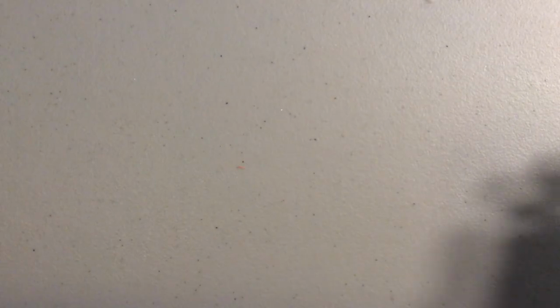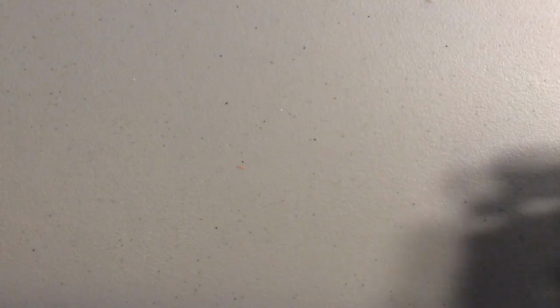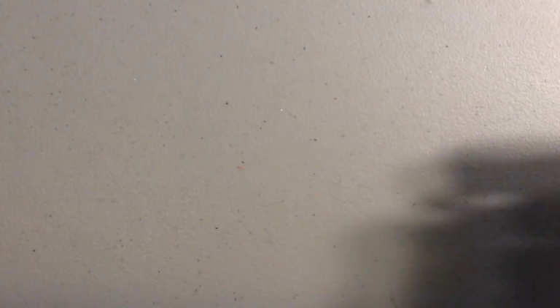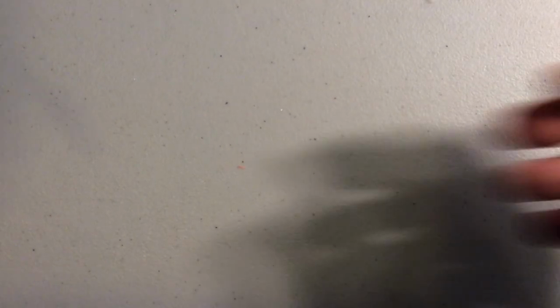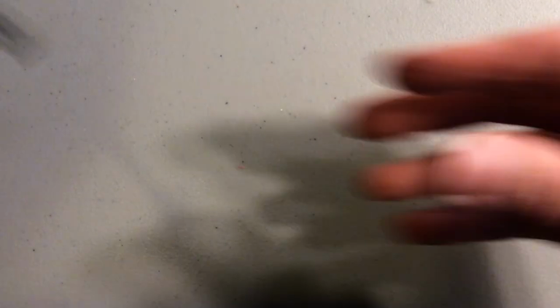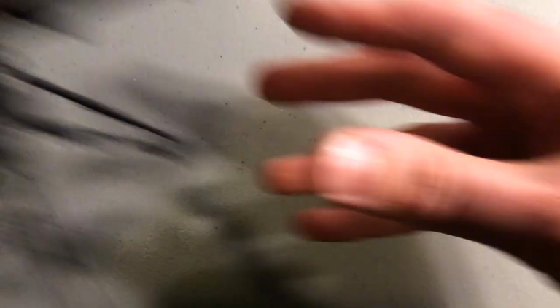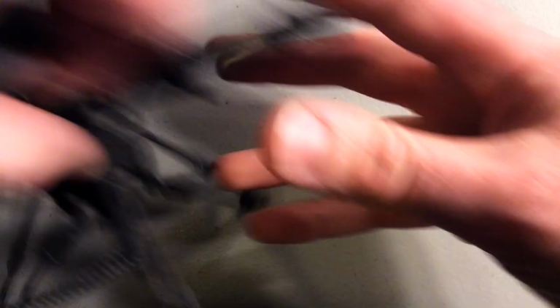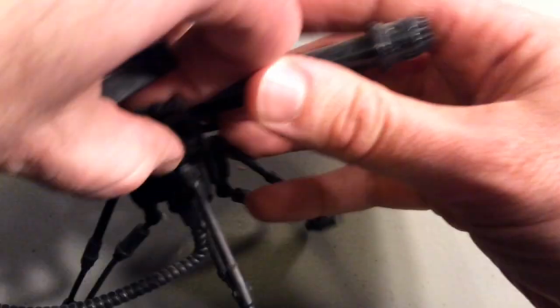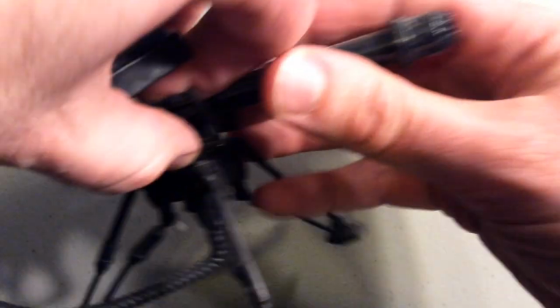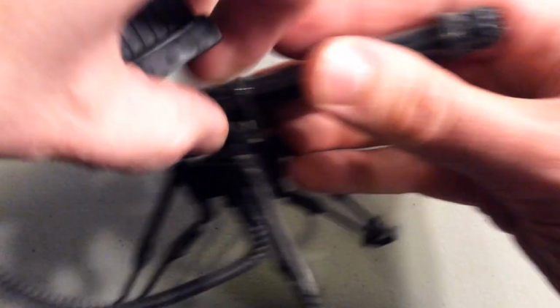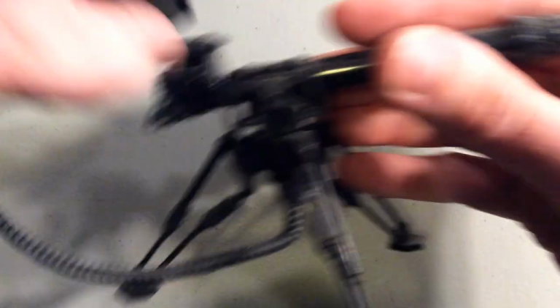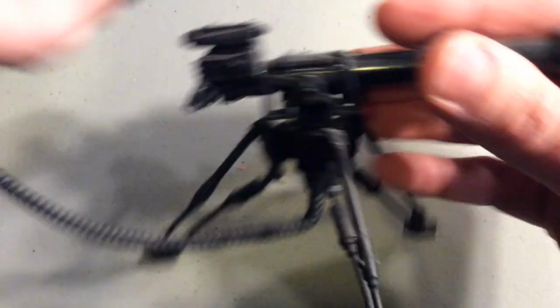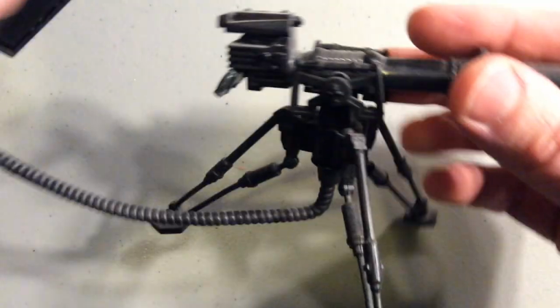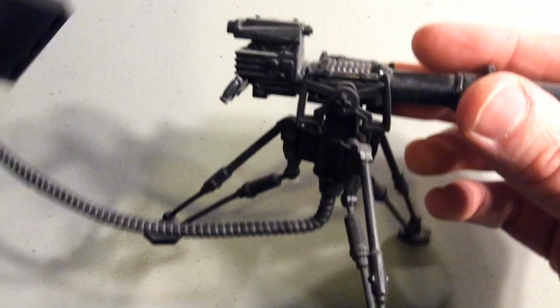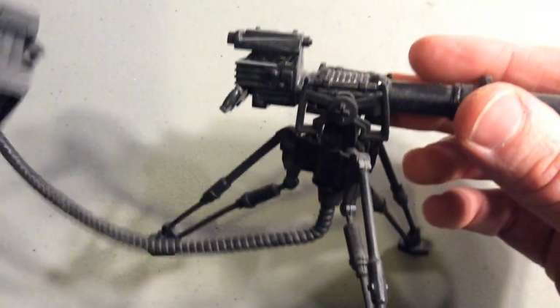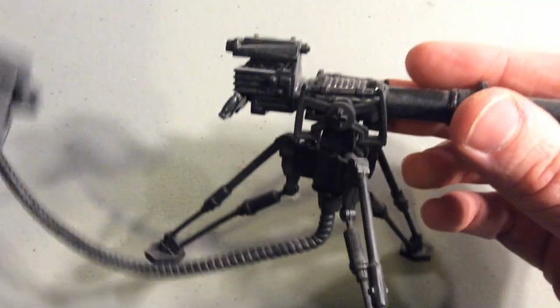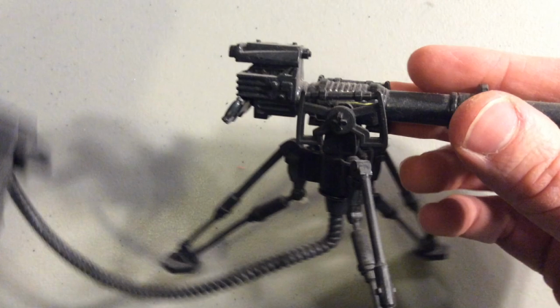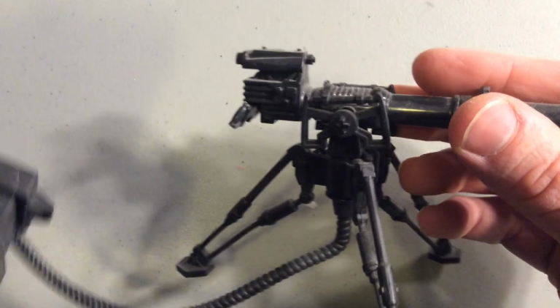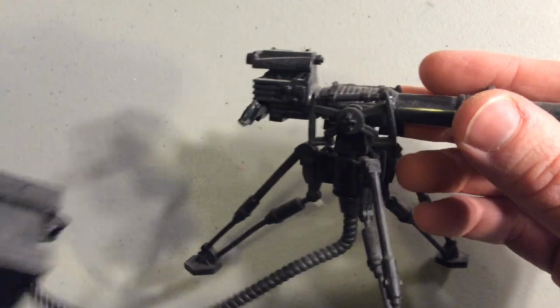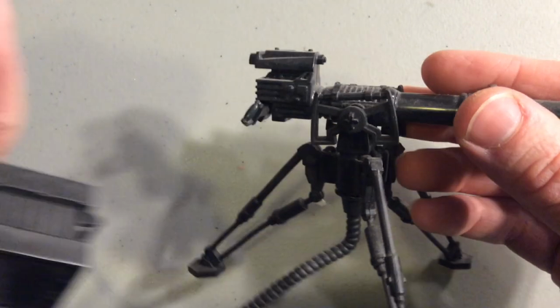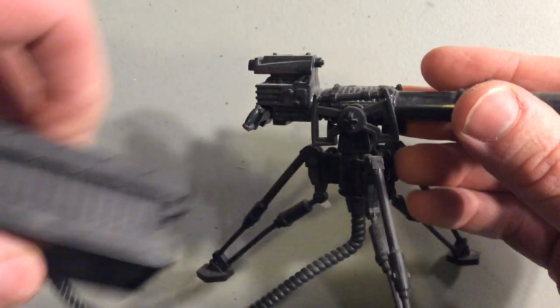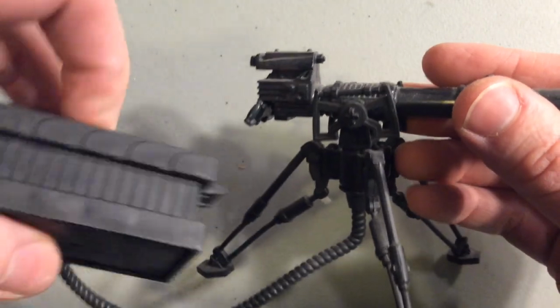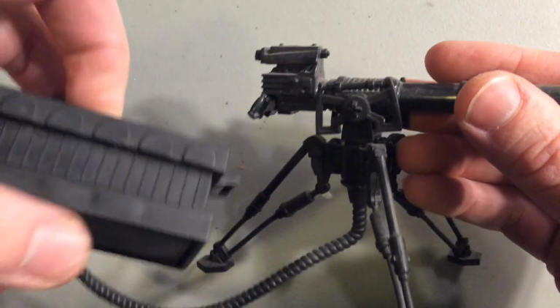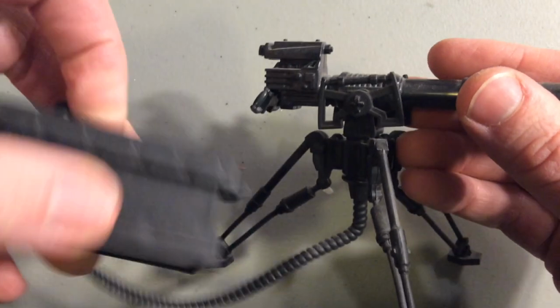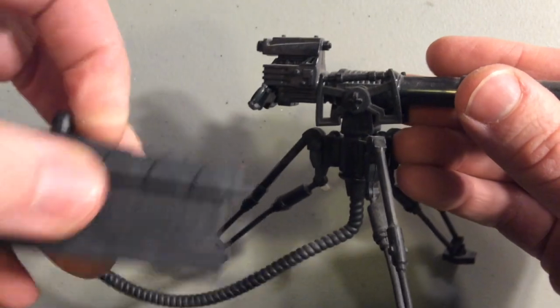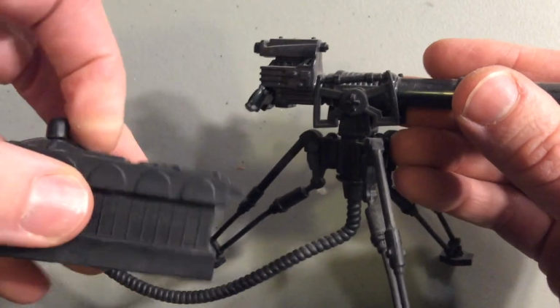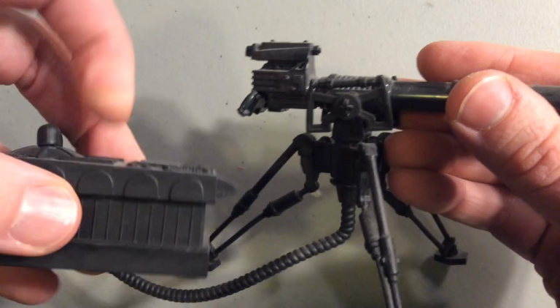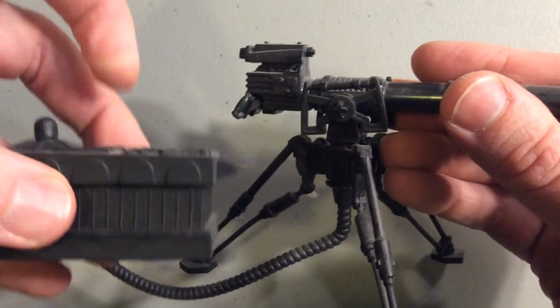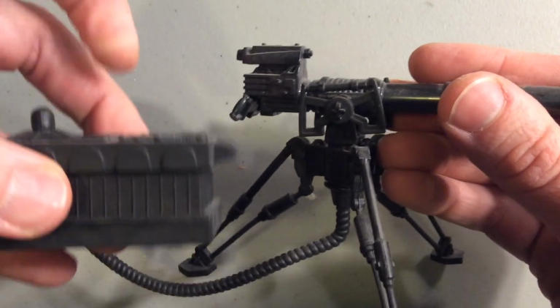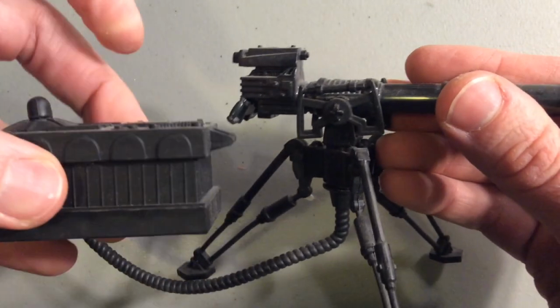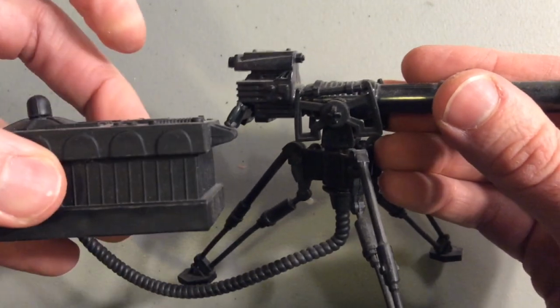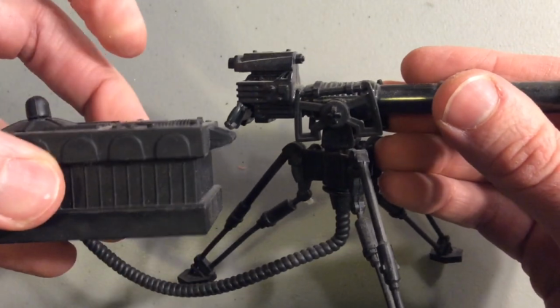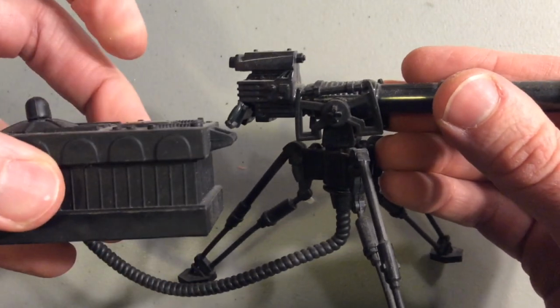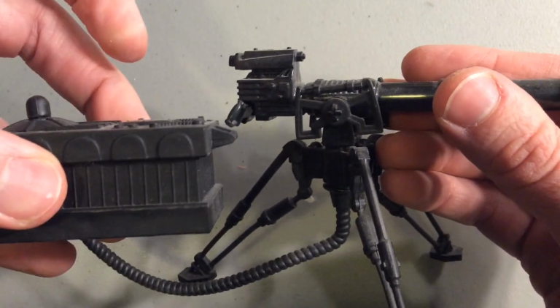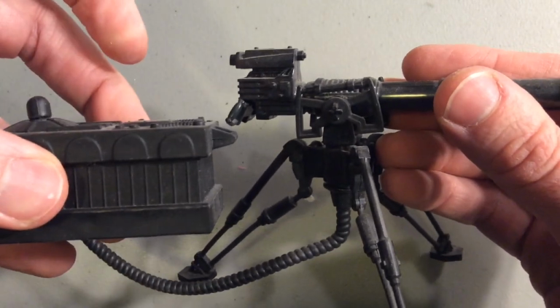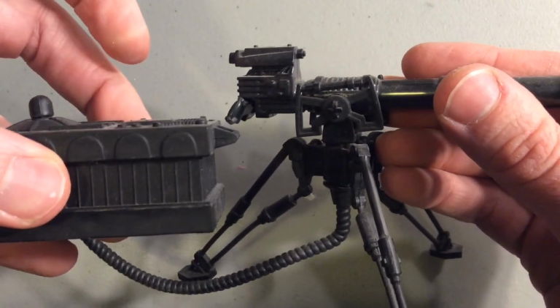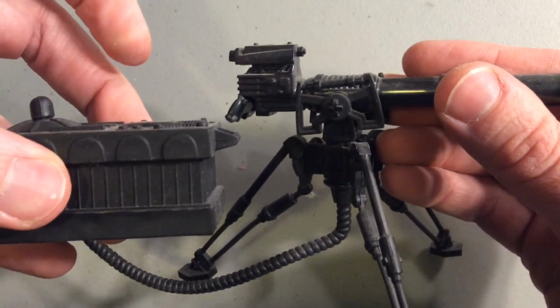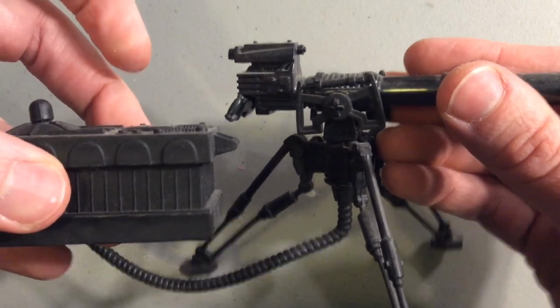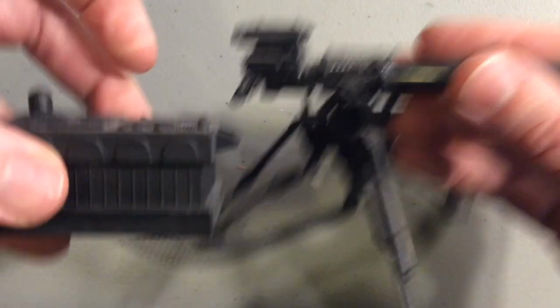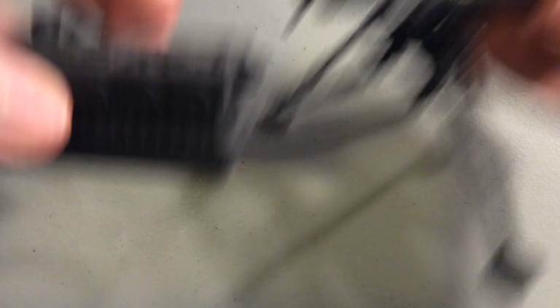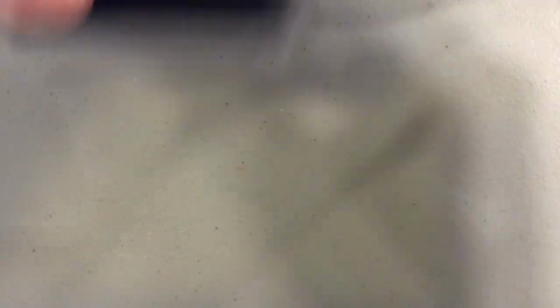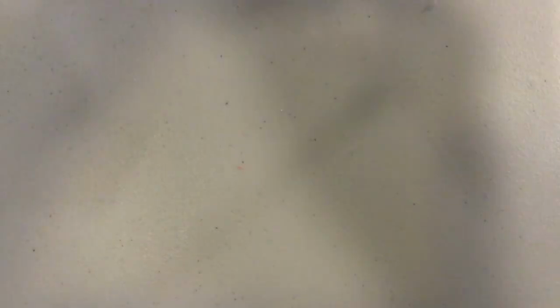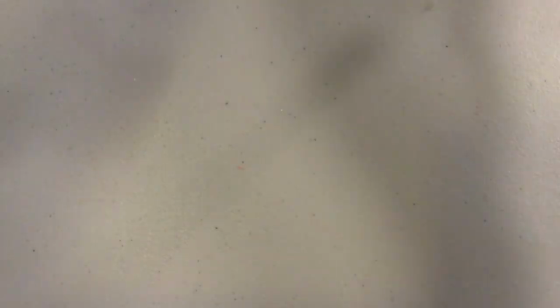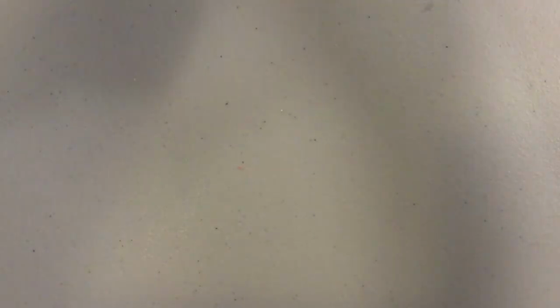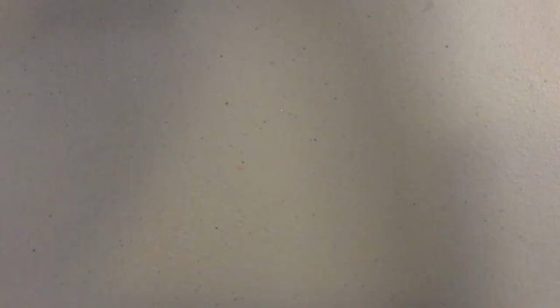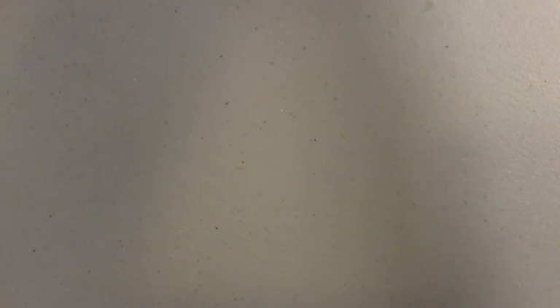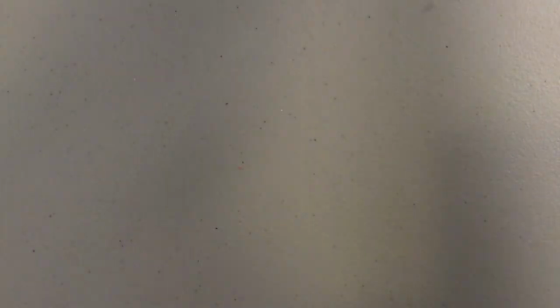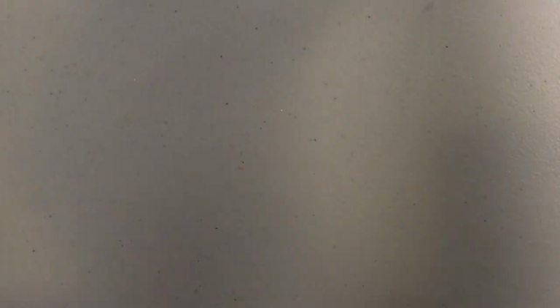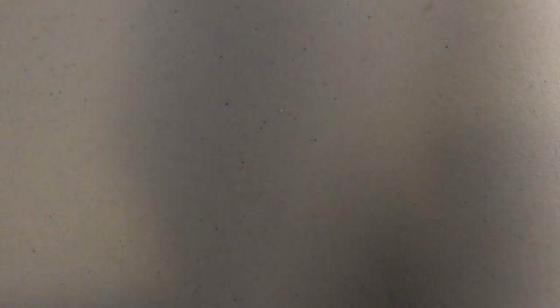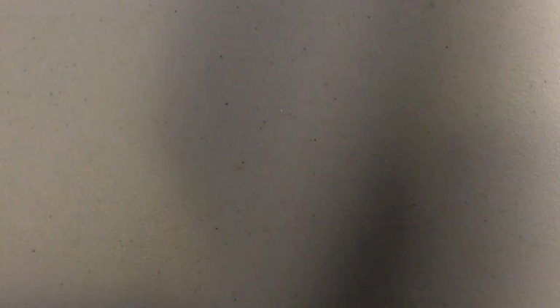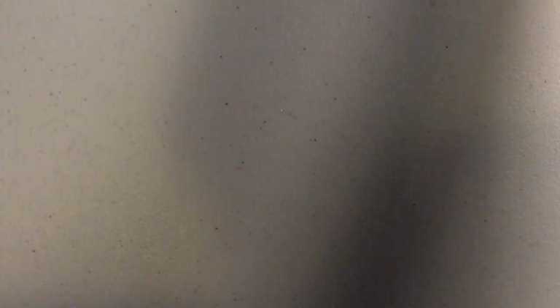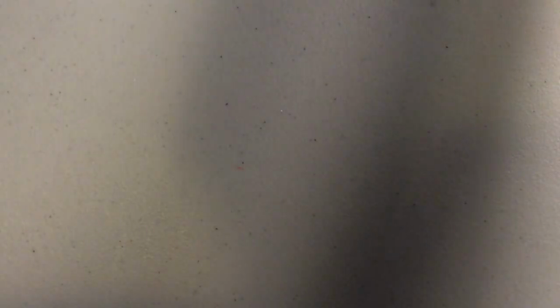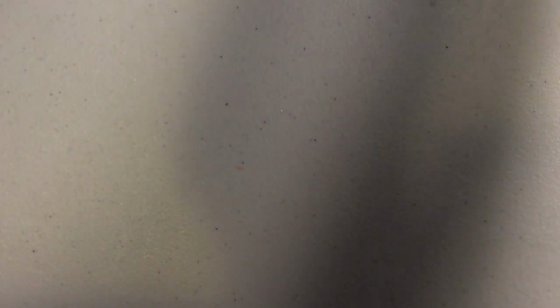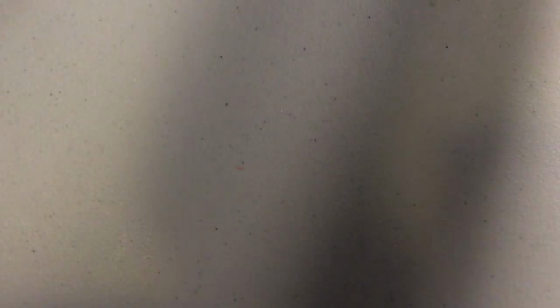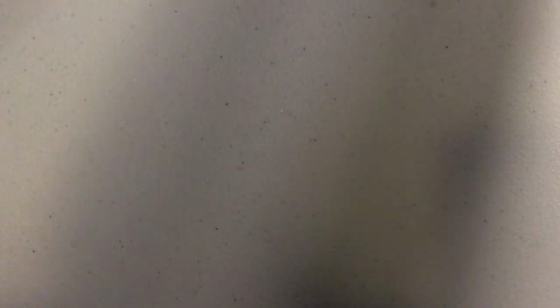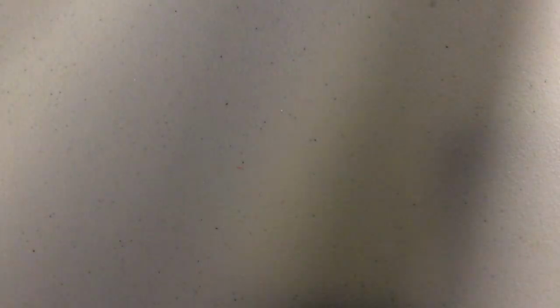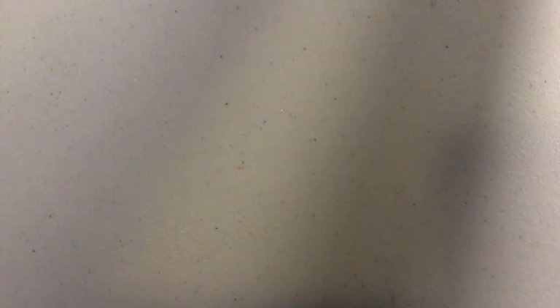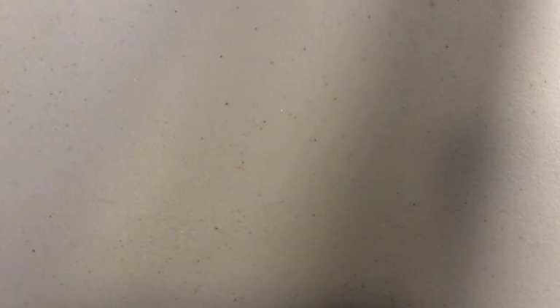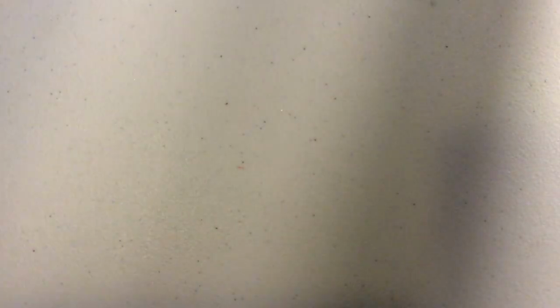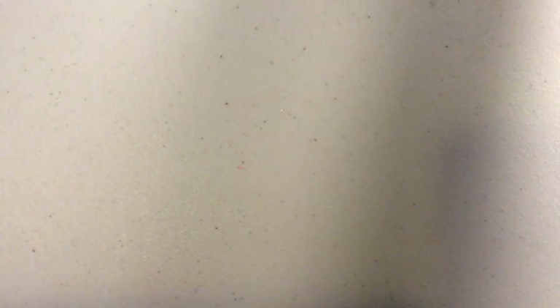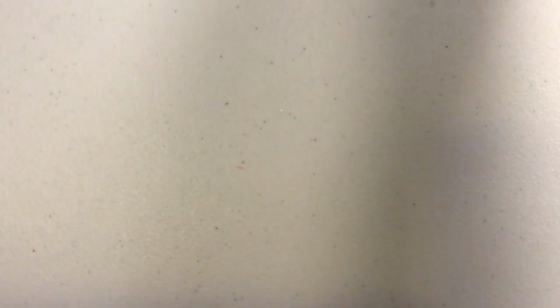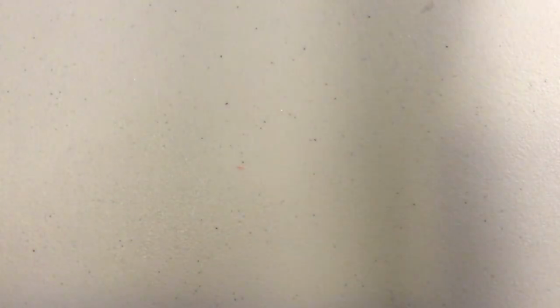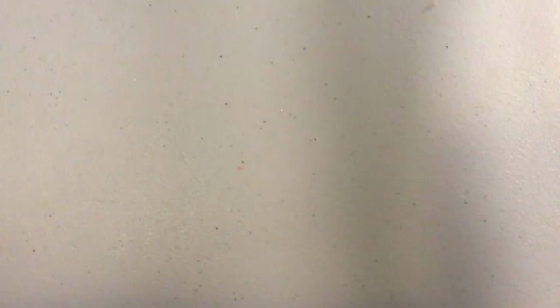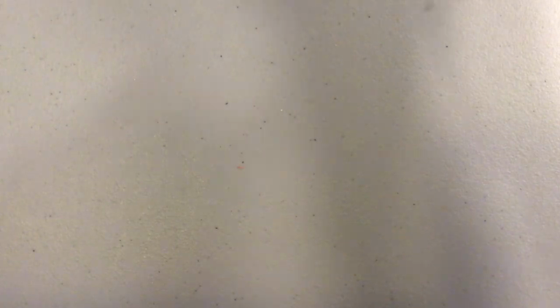Then you have the E-Web Blaster. I actually used my Power of the Force 2 E-Web Blaster — it worked just fine. It's one of the better Power of the Force 2 items.